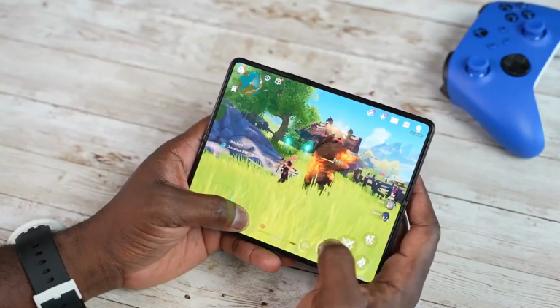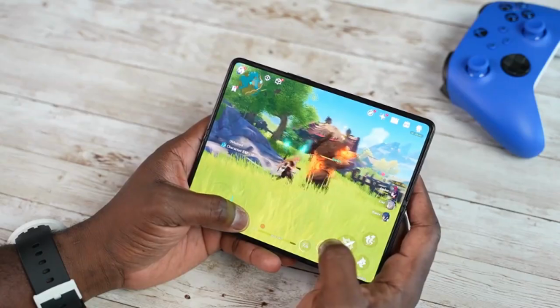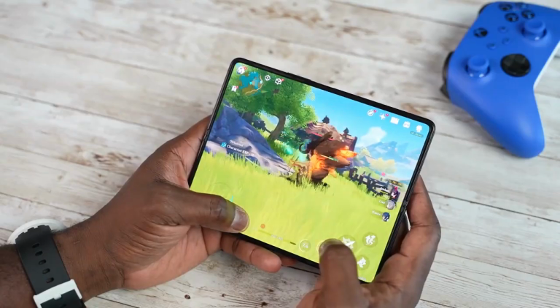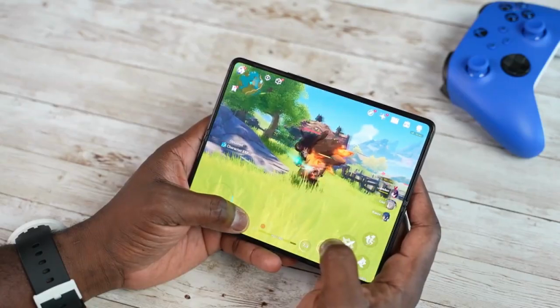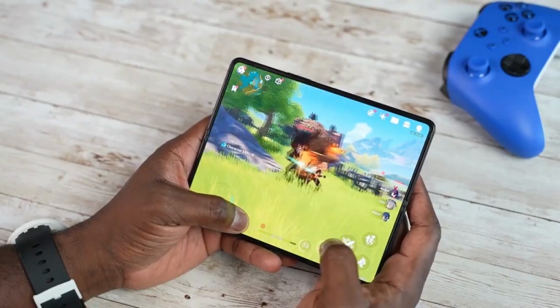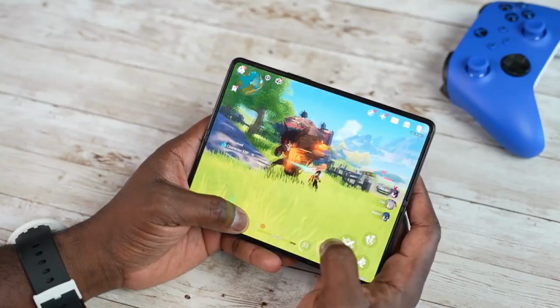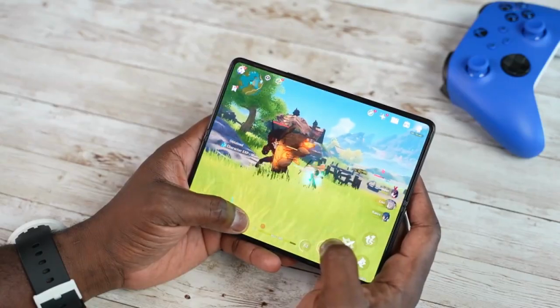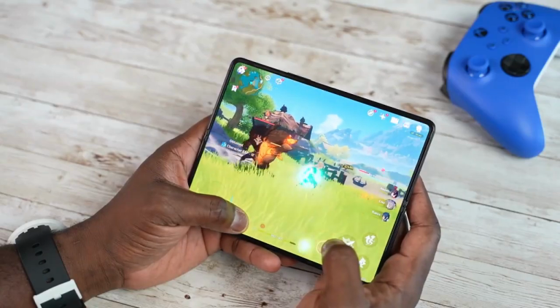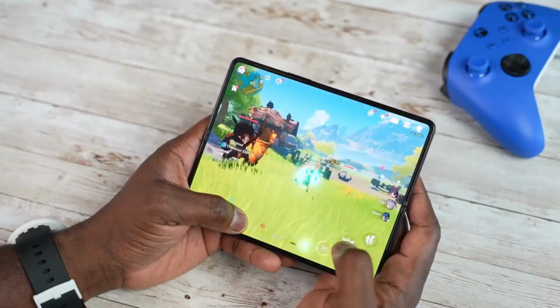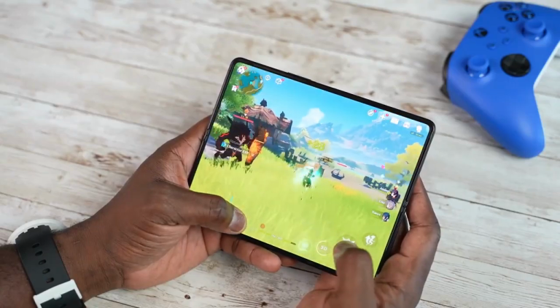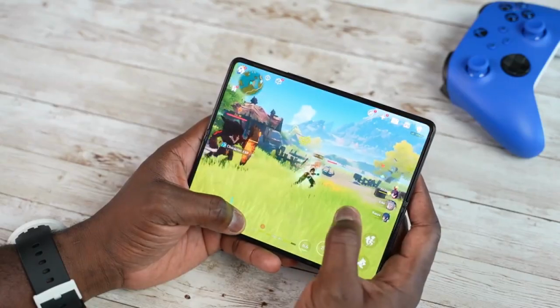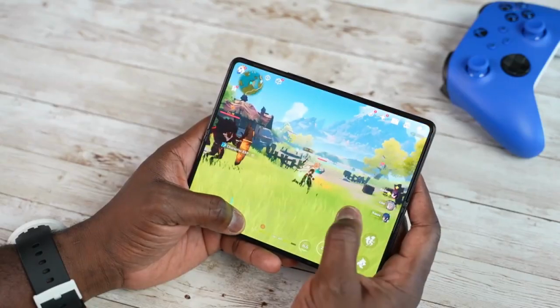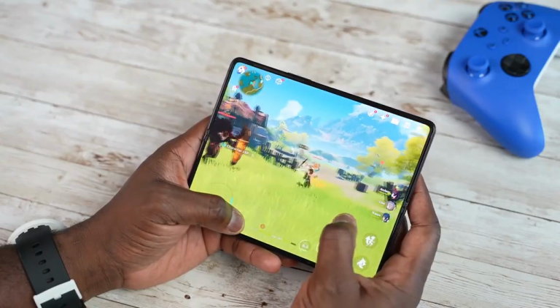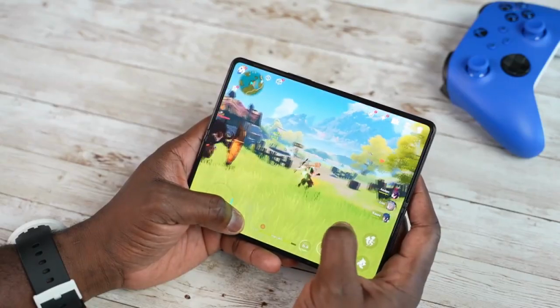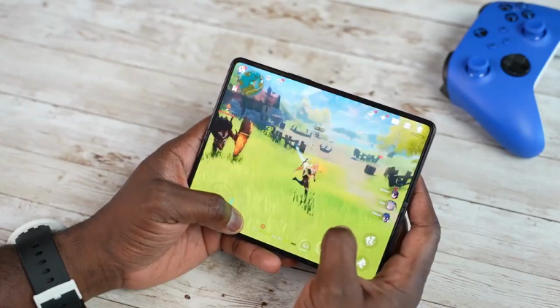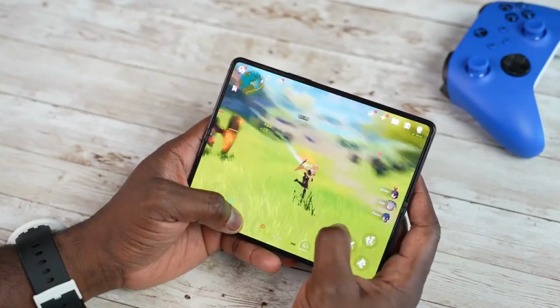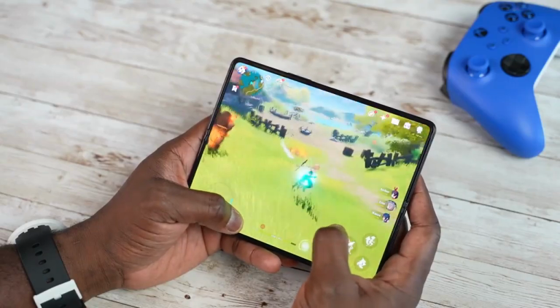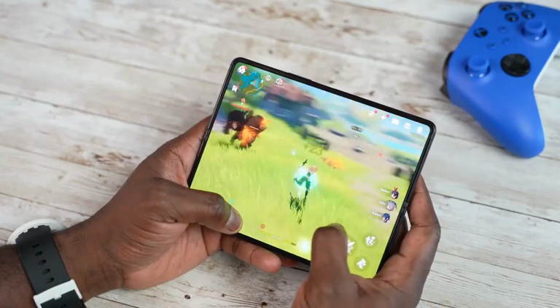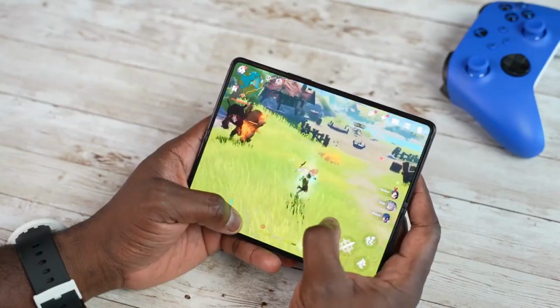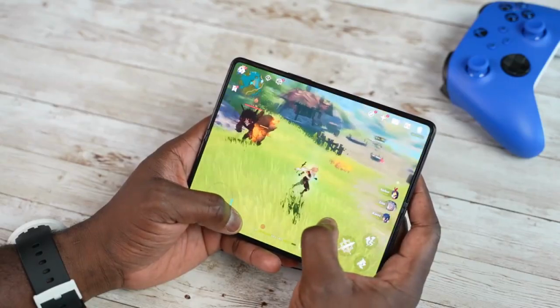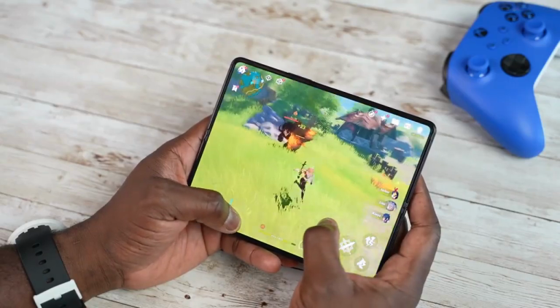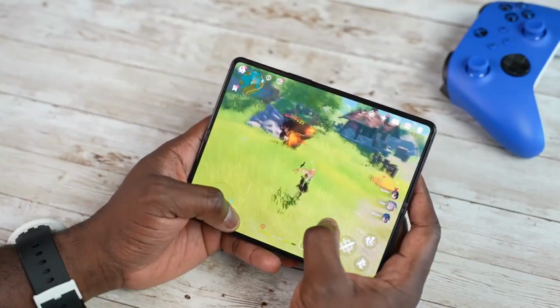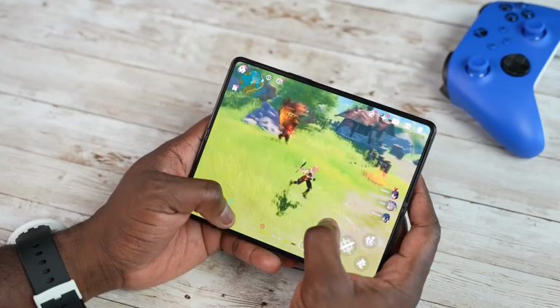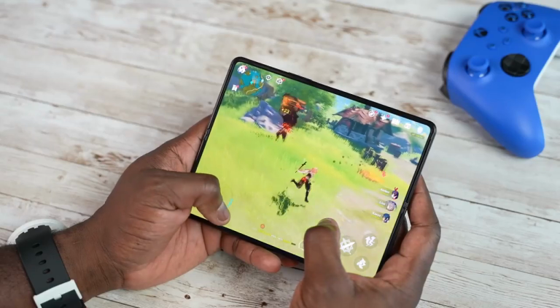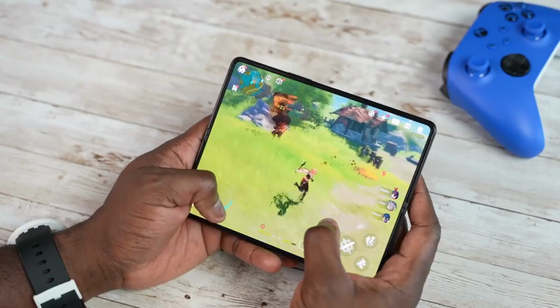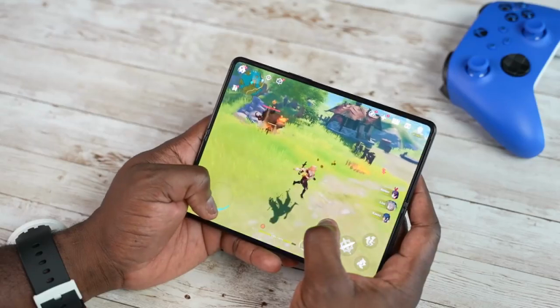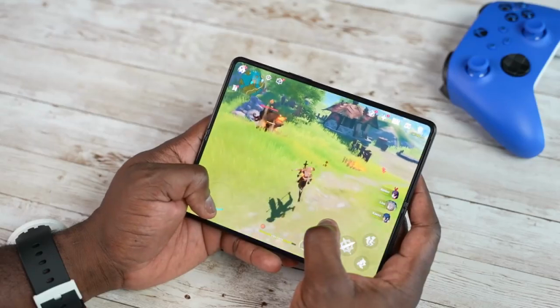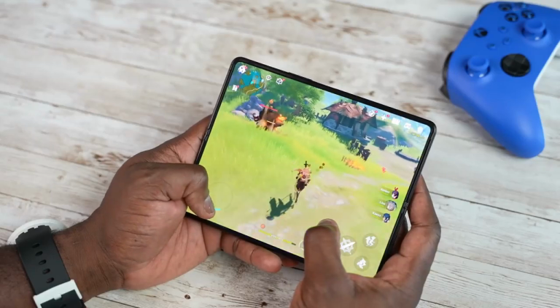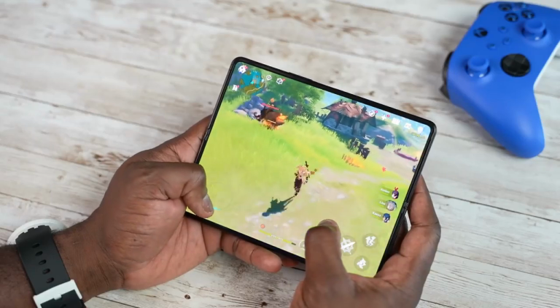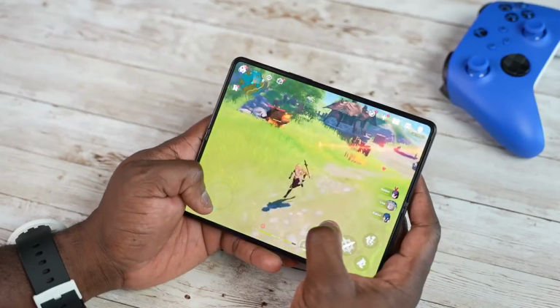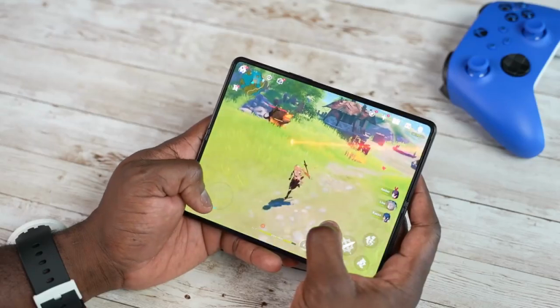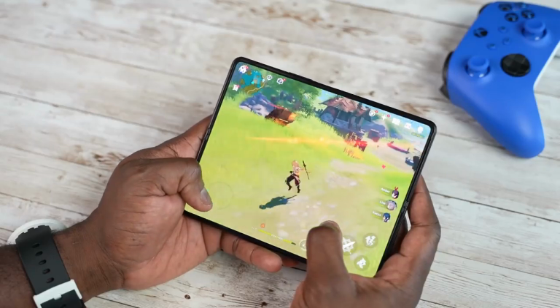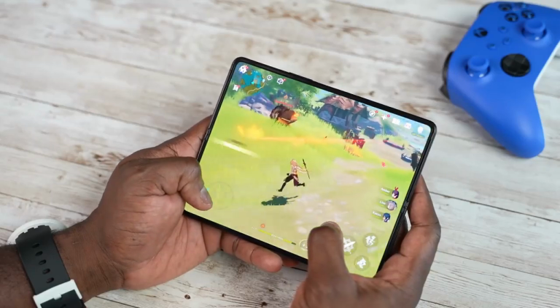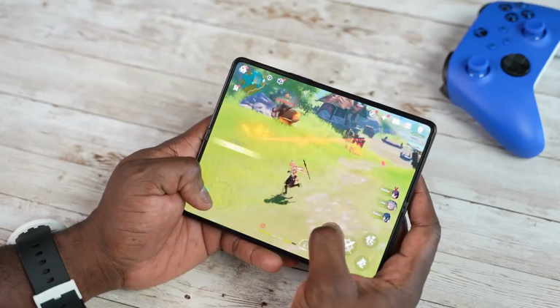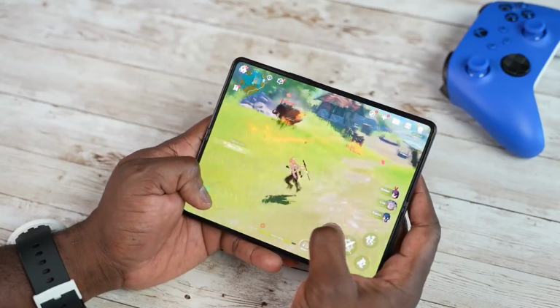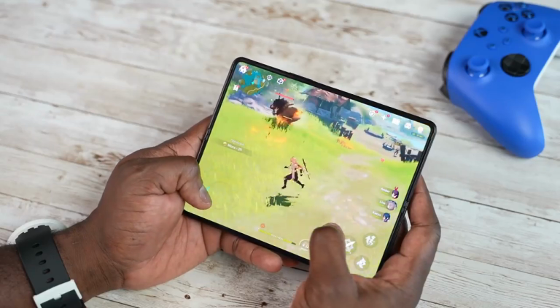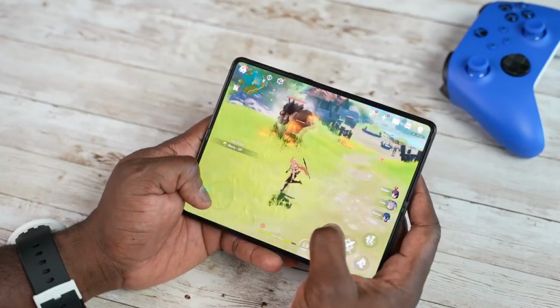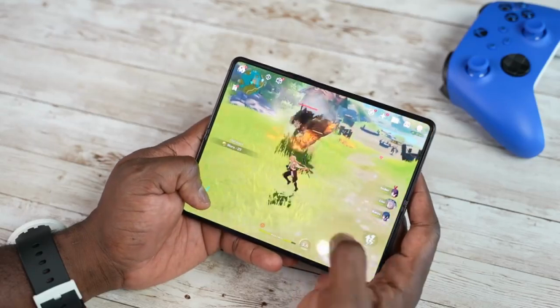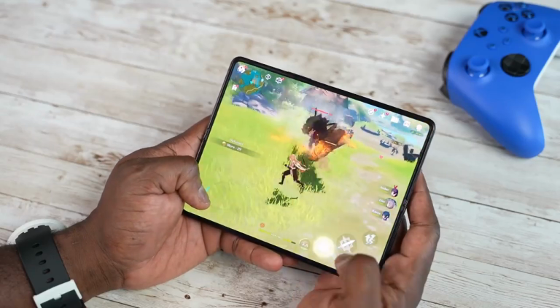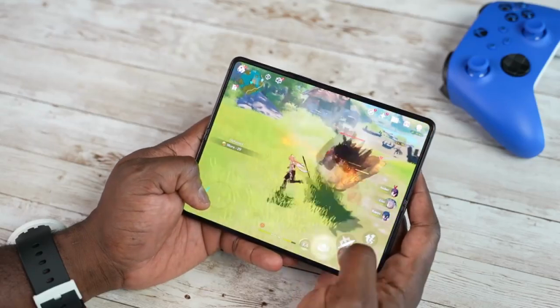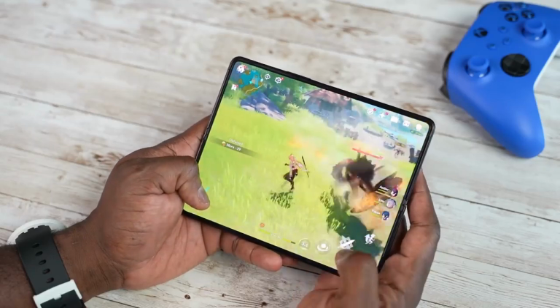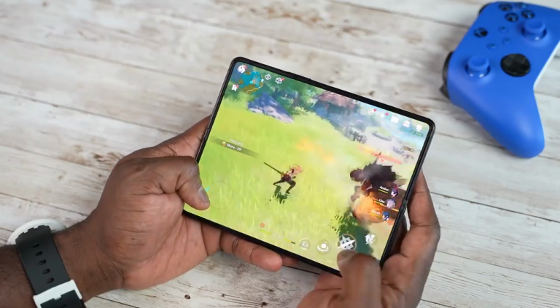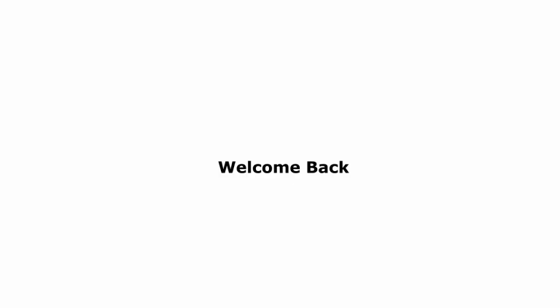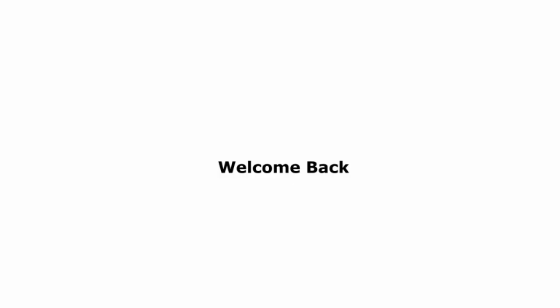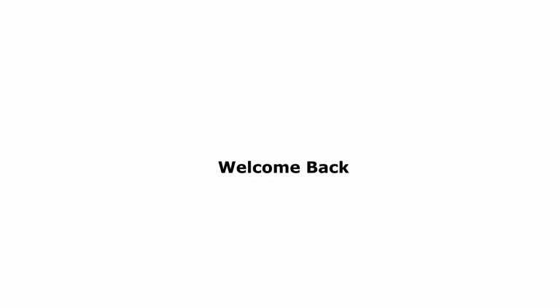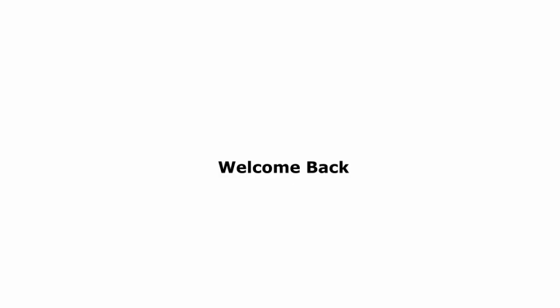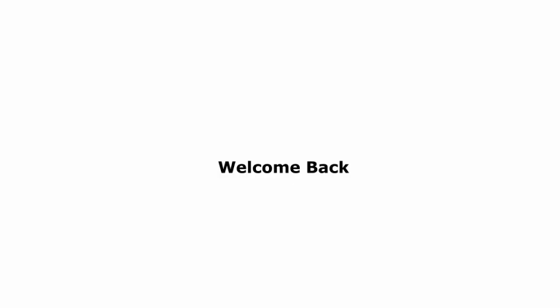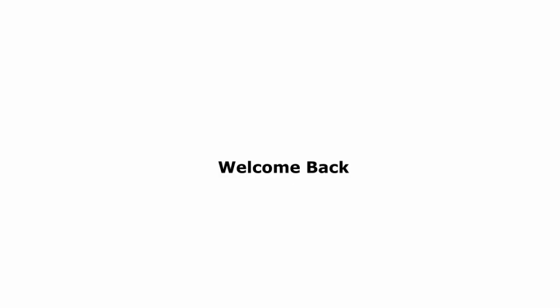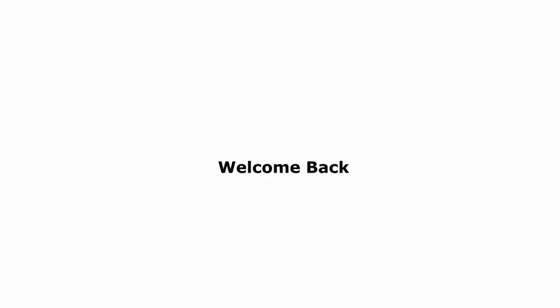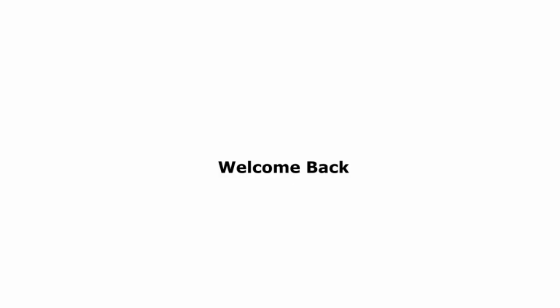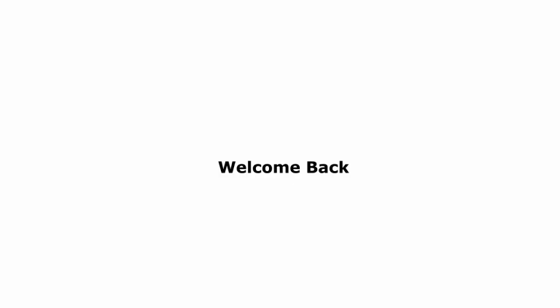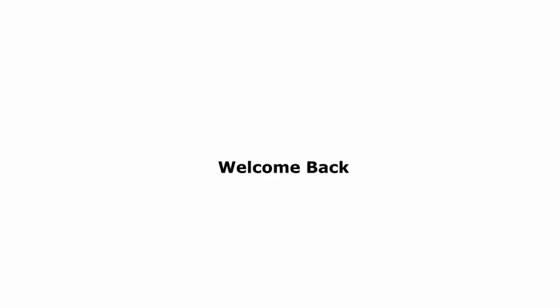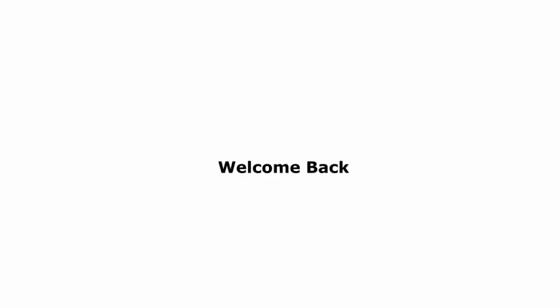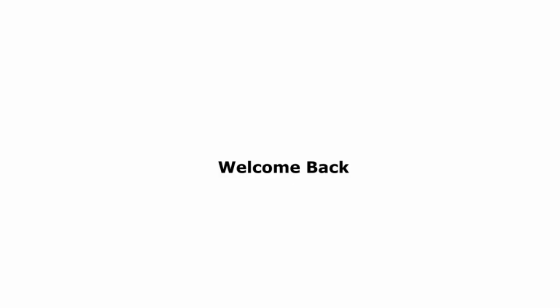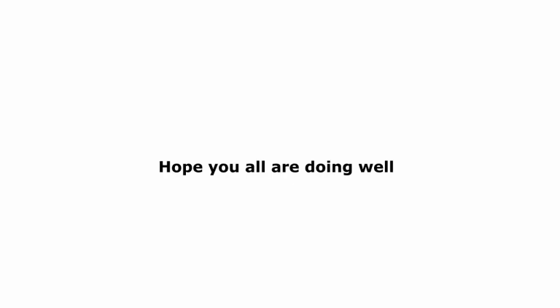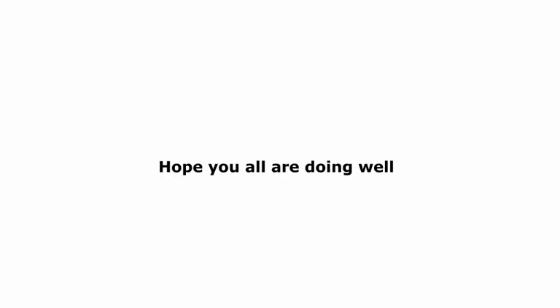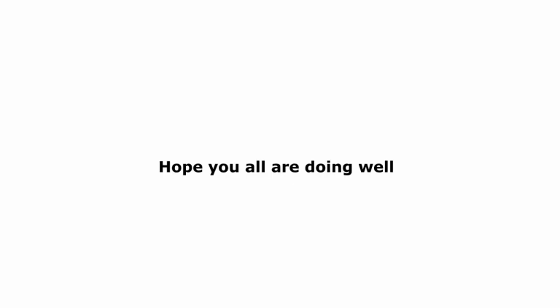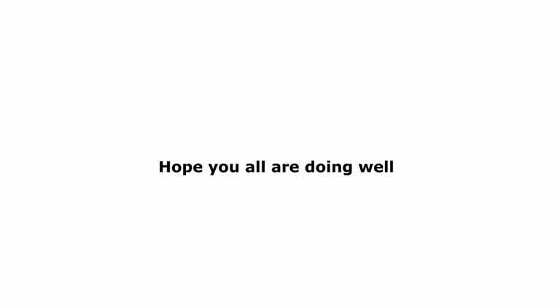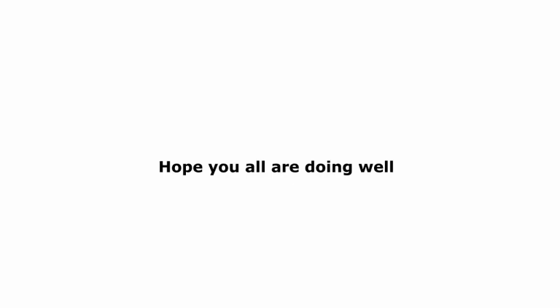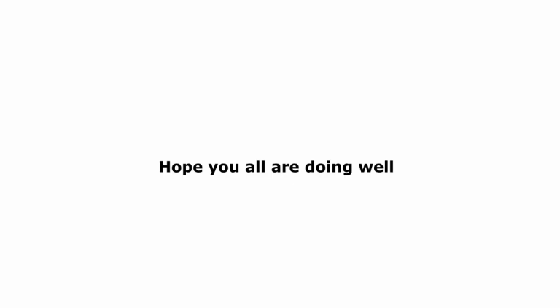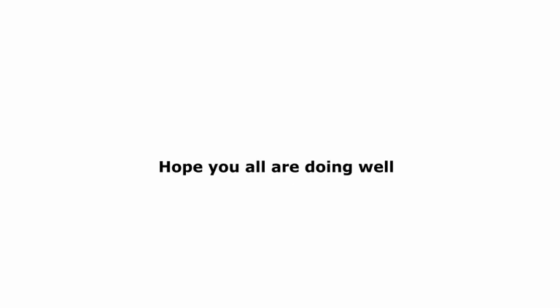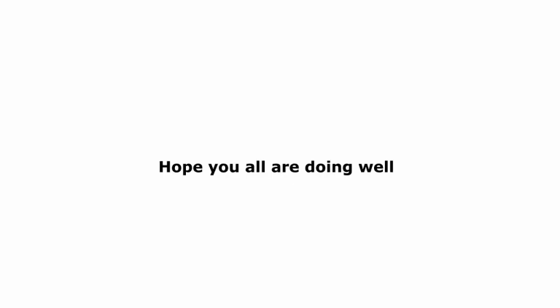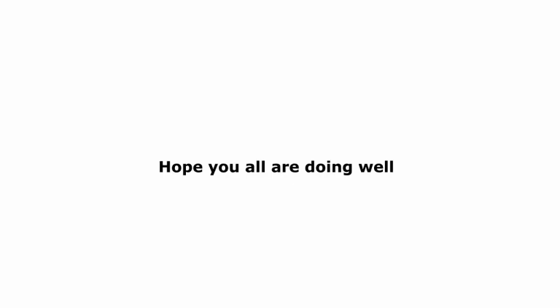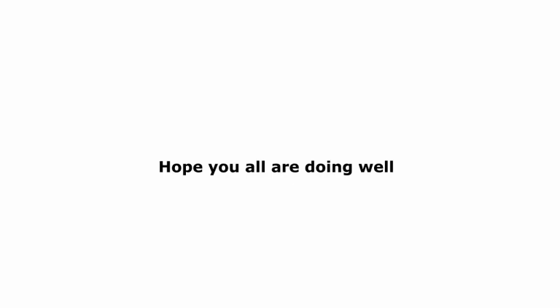Samsung finally made it with the Samsung Galaxy Z Fold 4. Hey, what's going on guys, welcome back to the channel, hope you're all doing well.